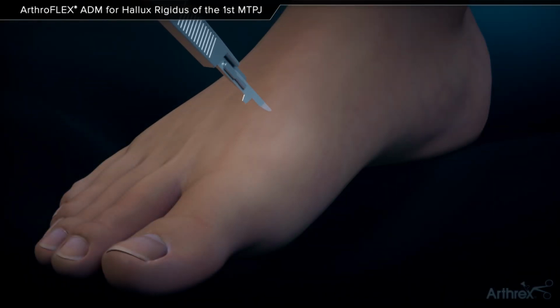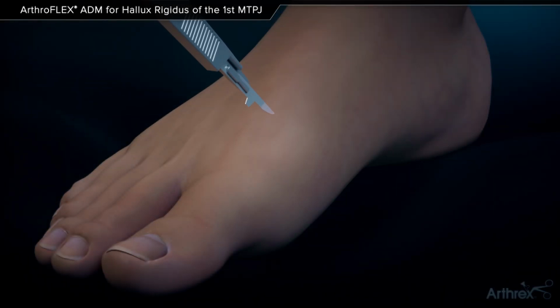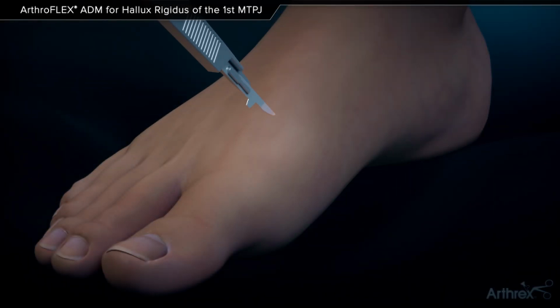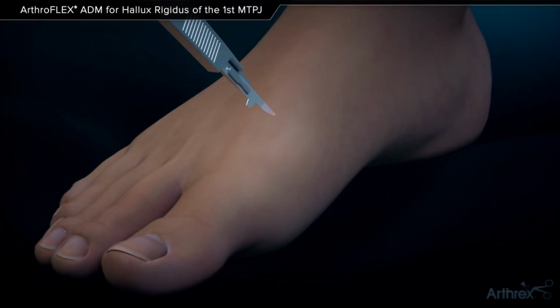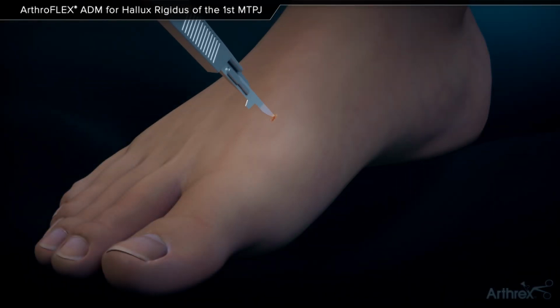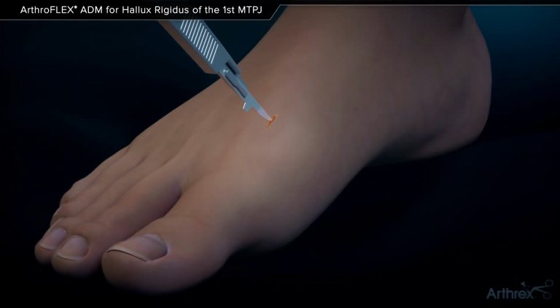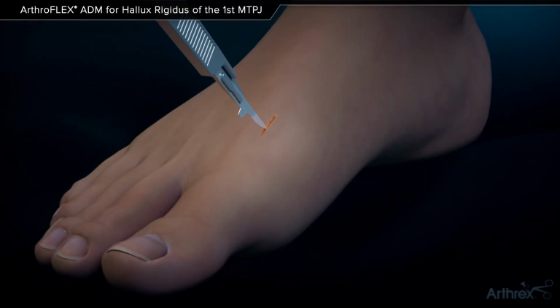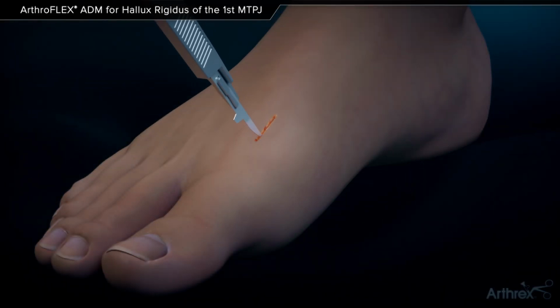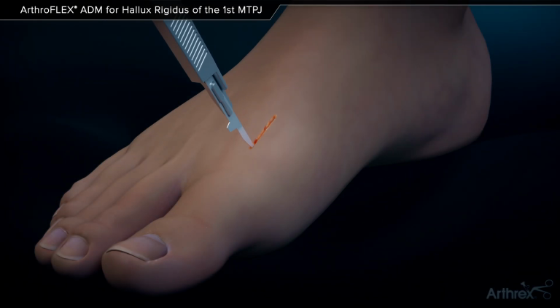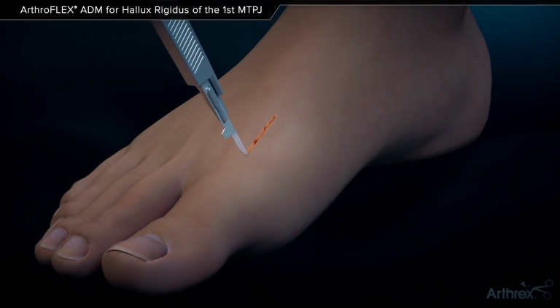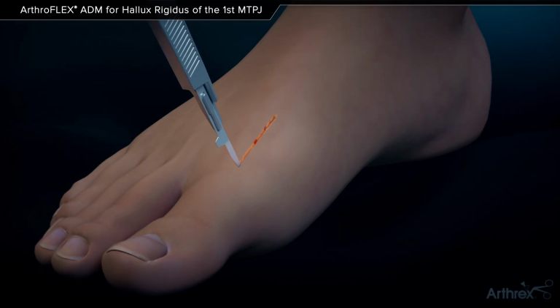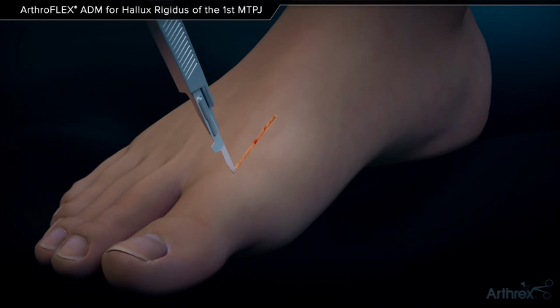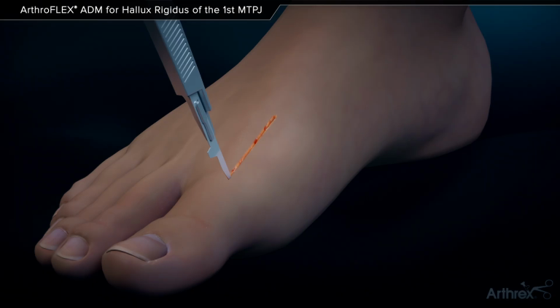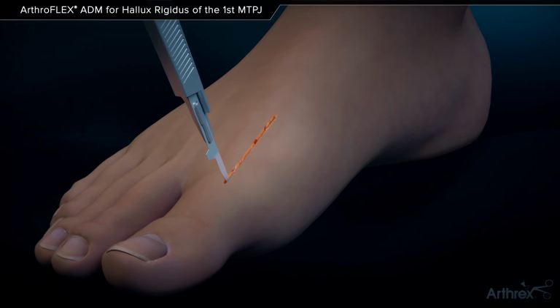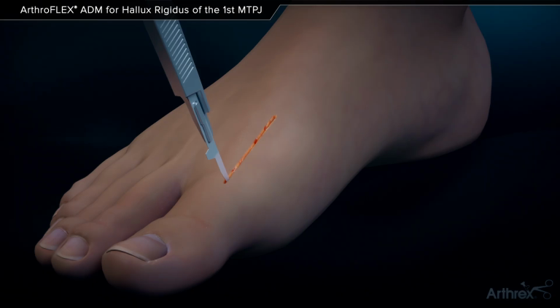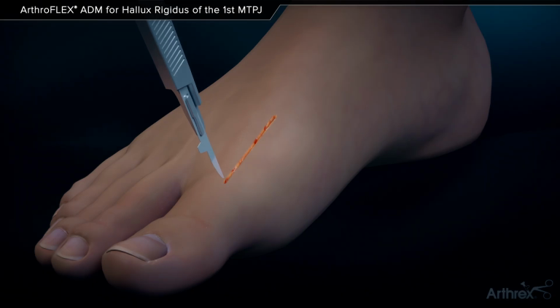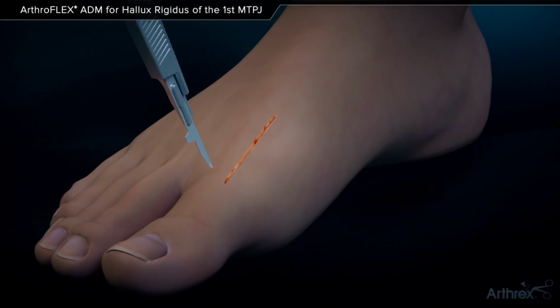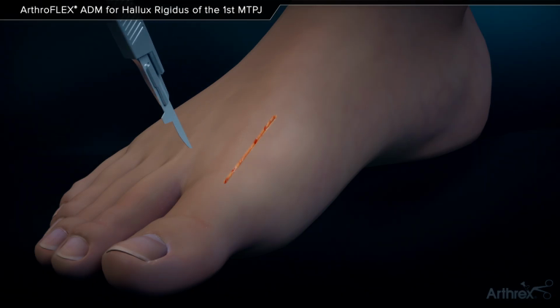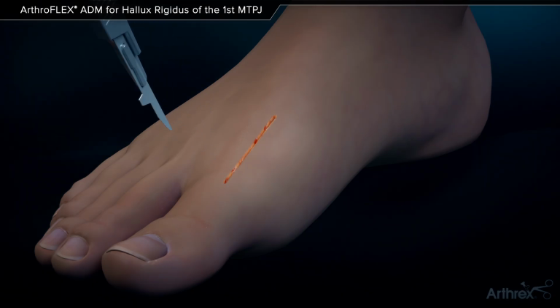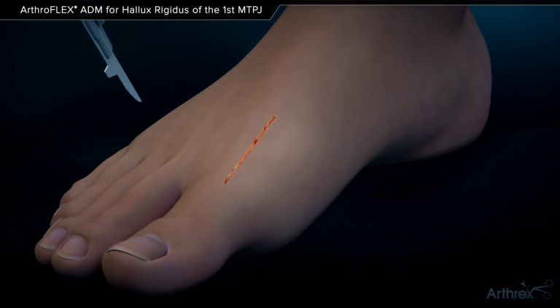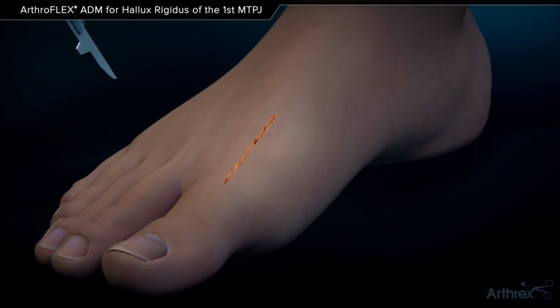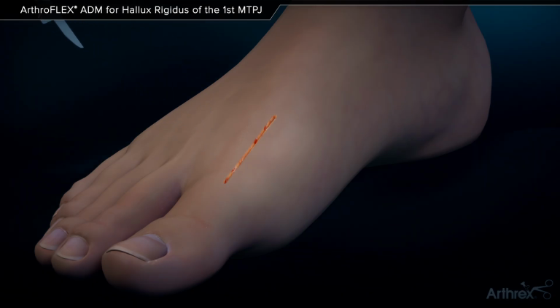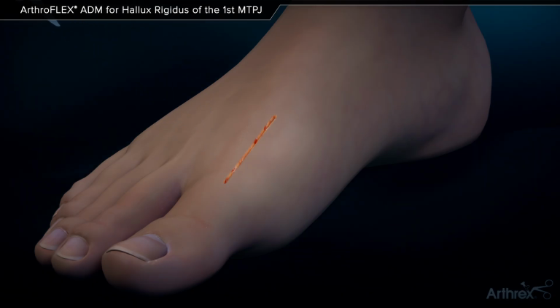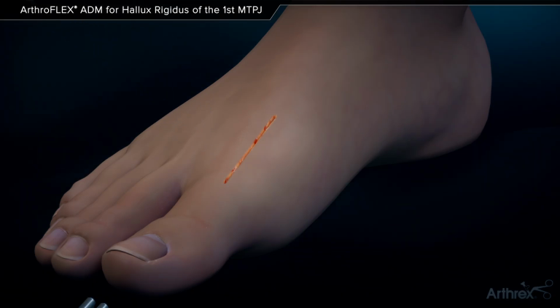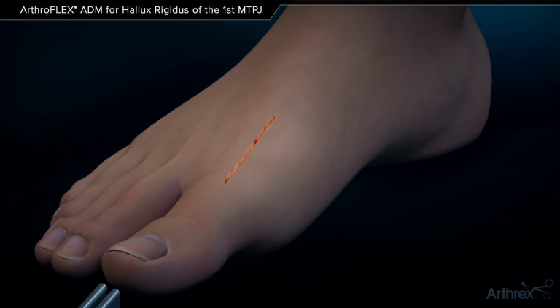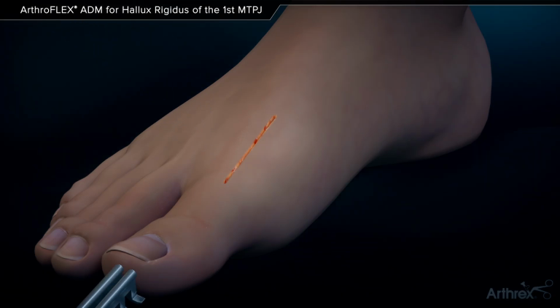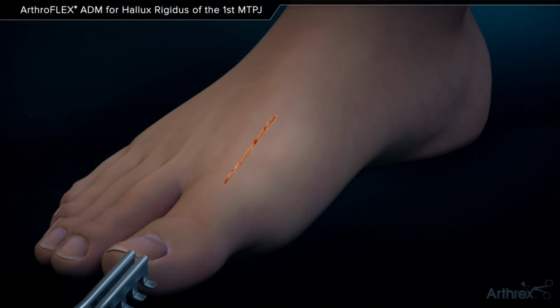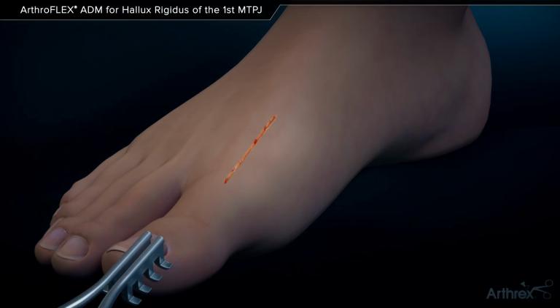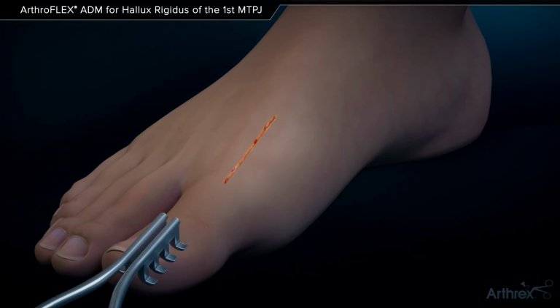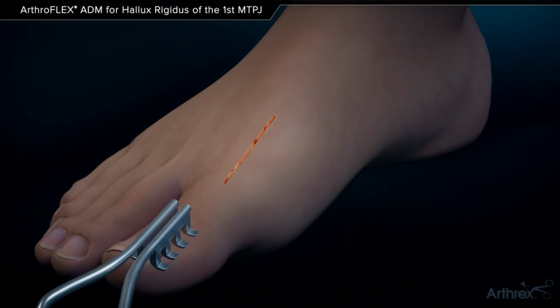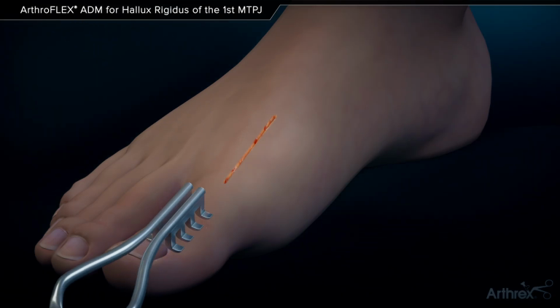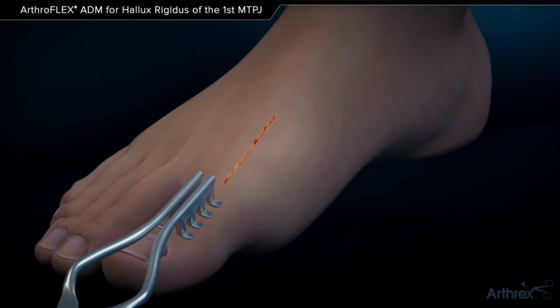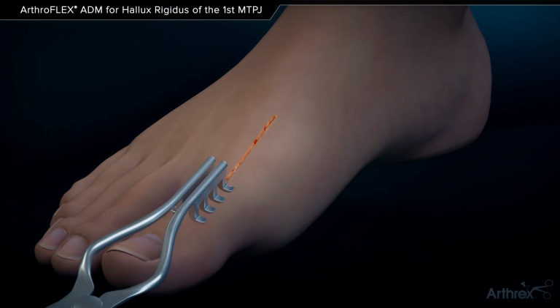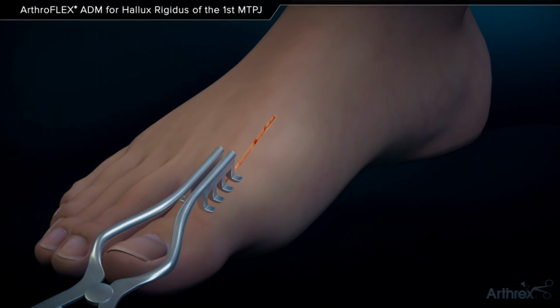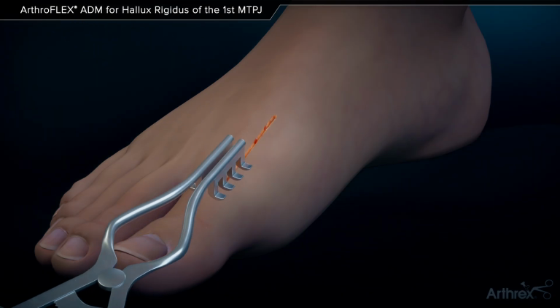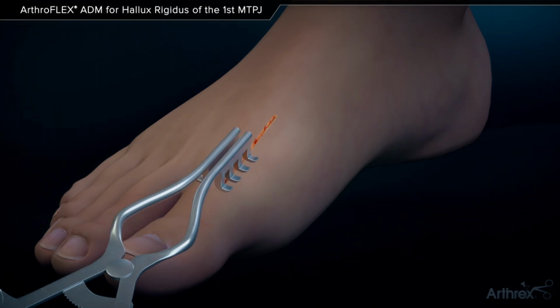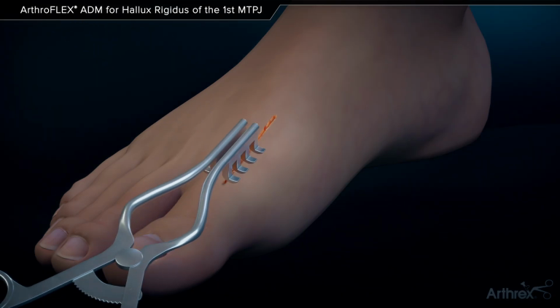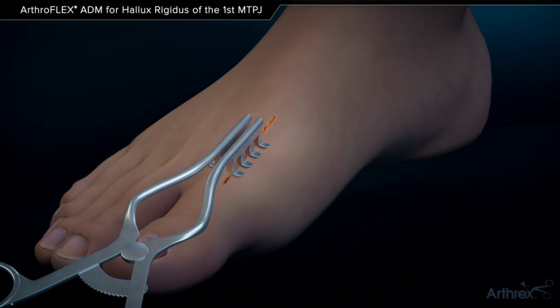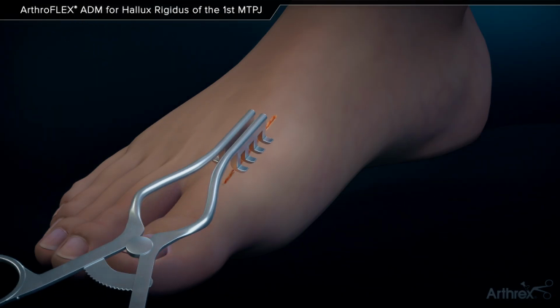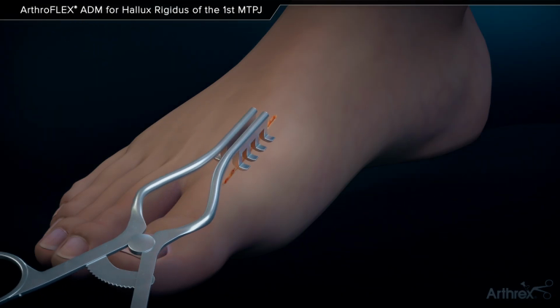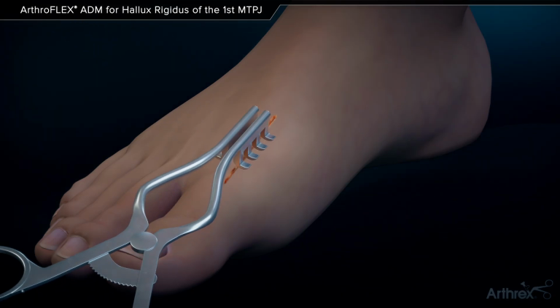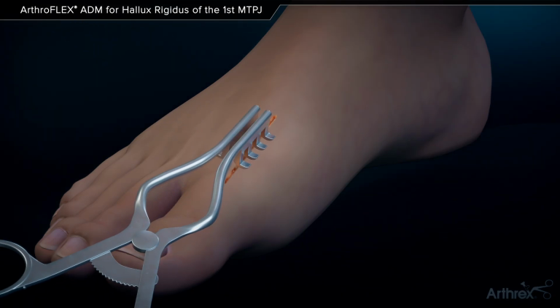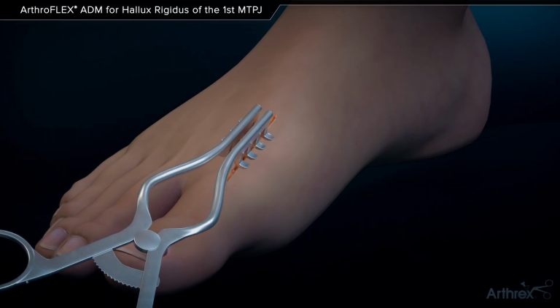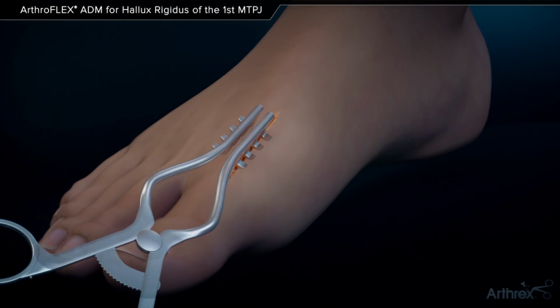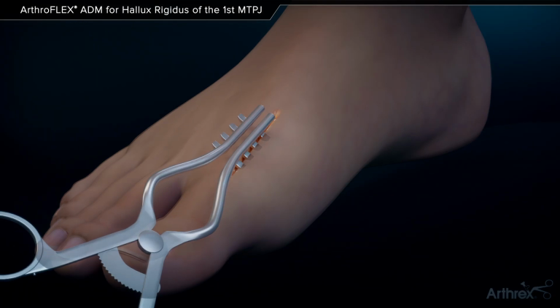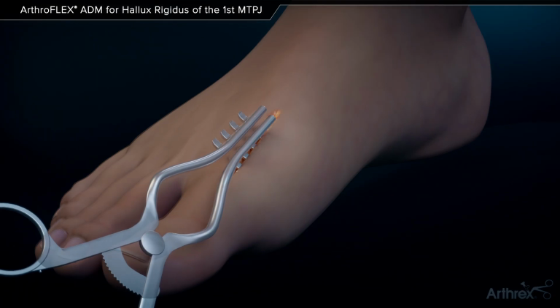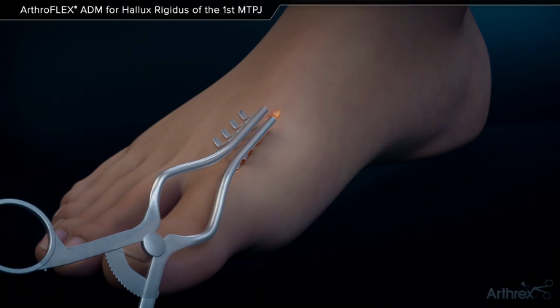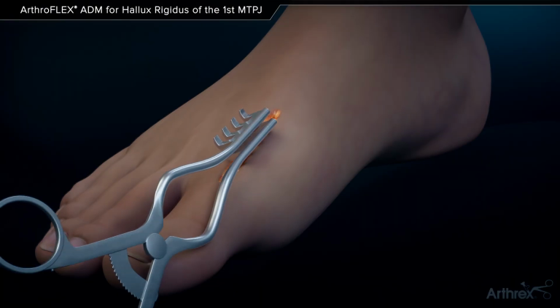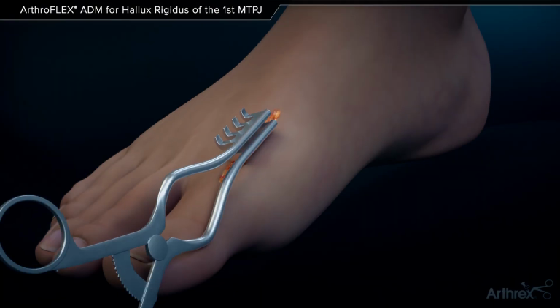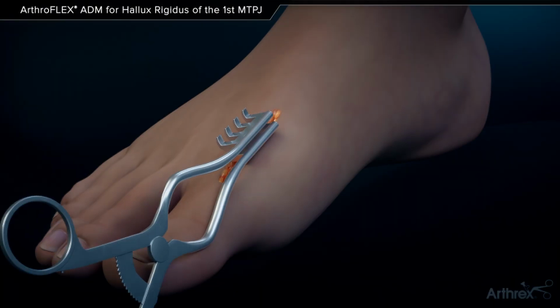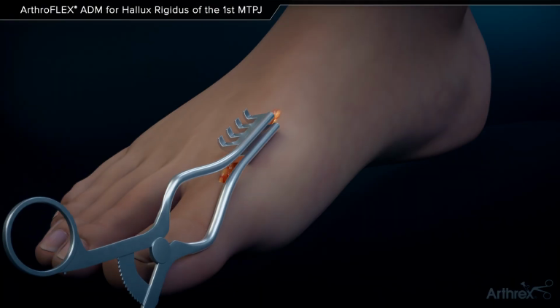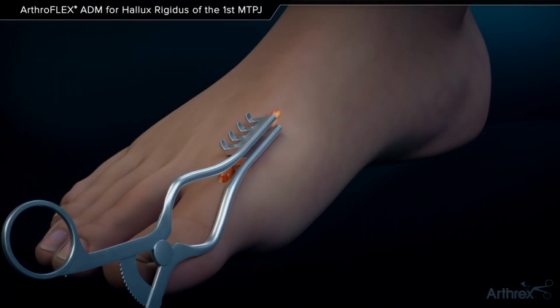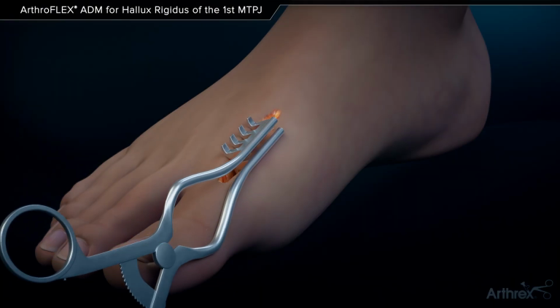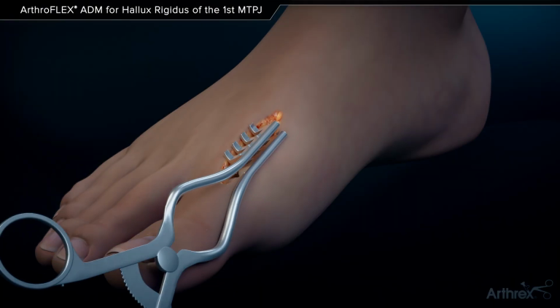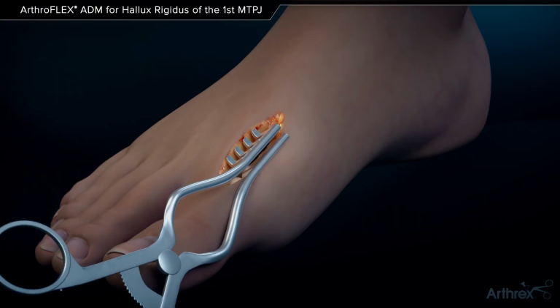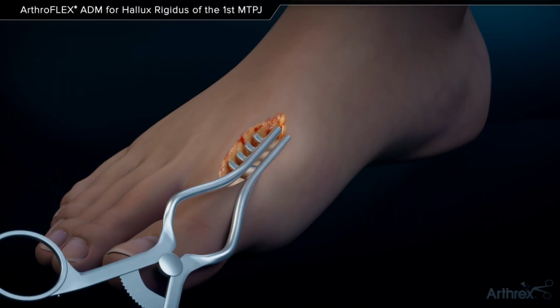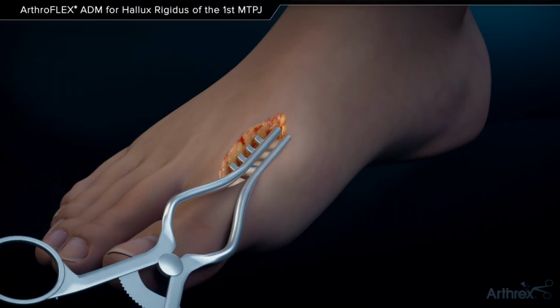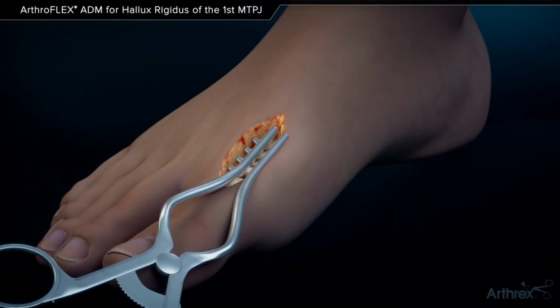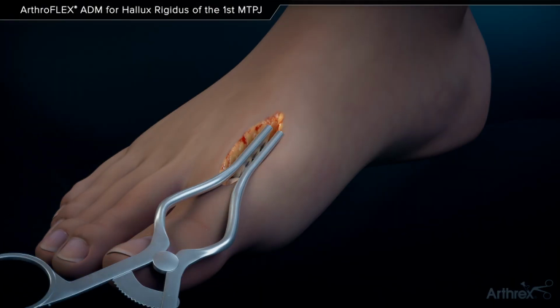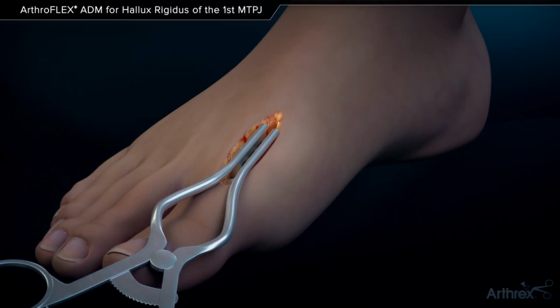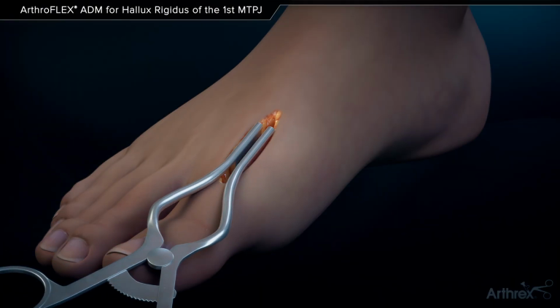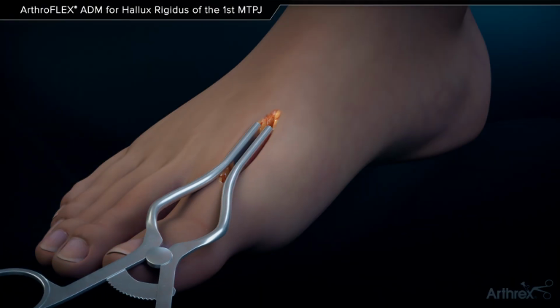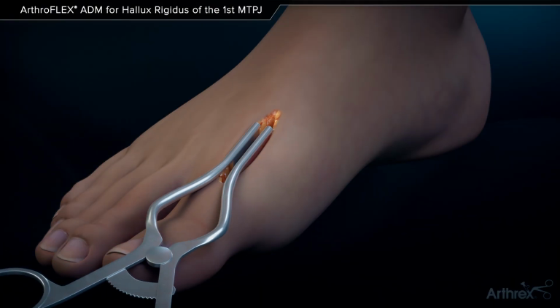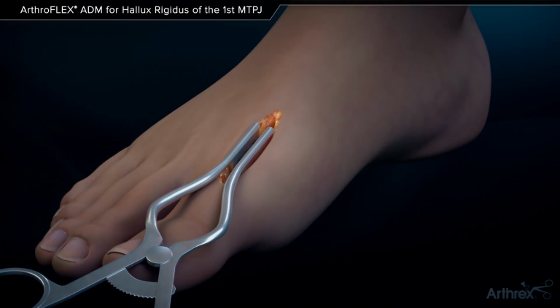A dorsal longitudinal incision and capsulotomy is performed to expose the metatarsal head and base of the proximal phalanx.